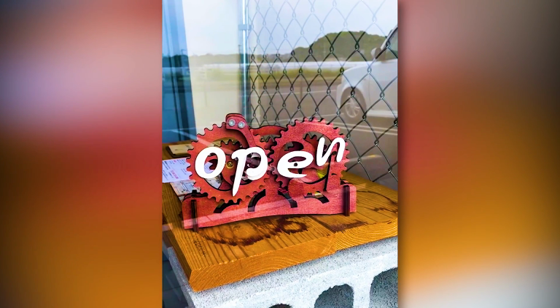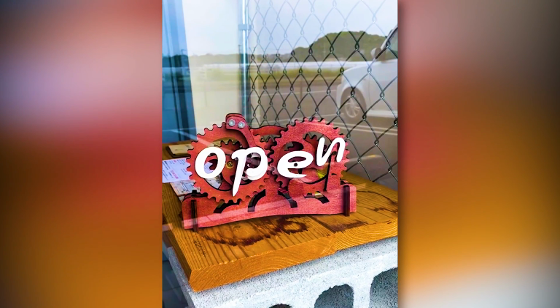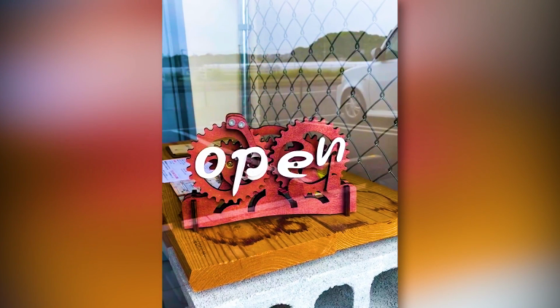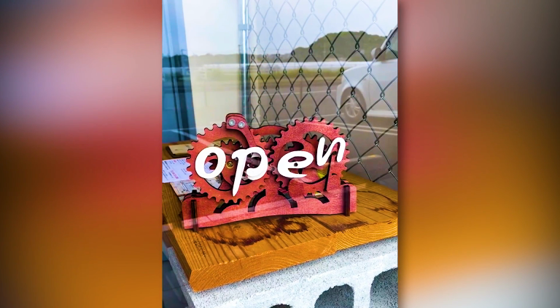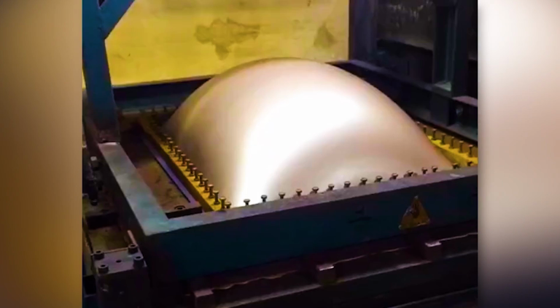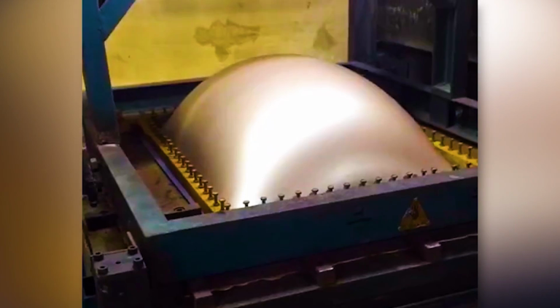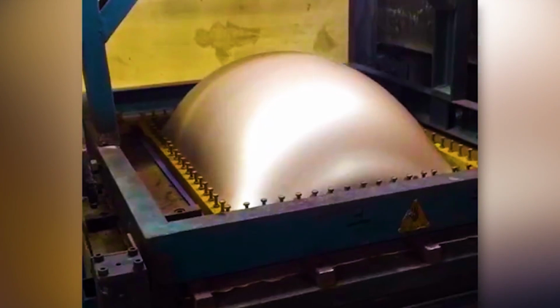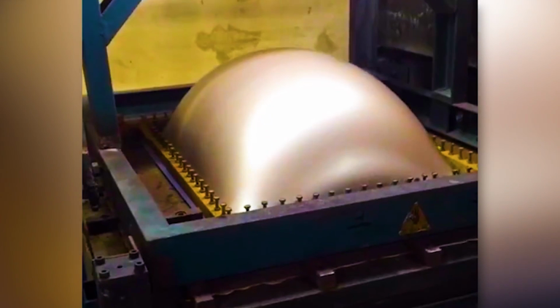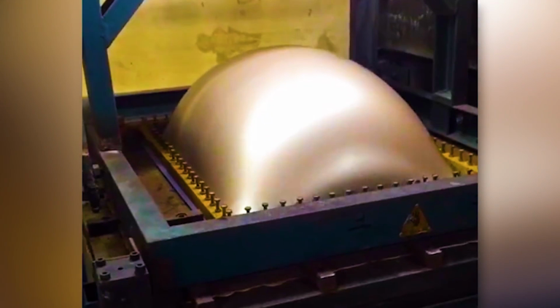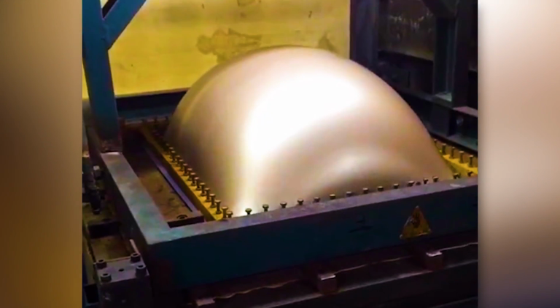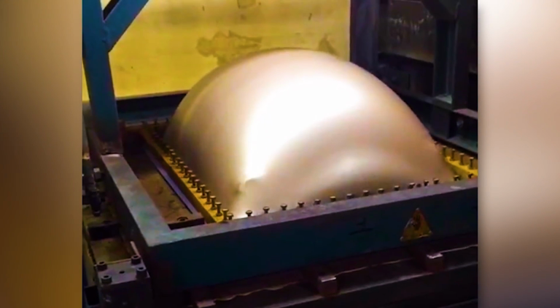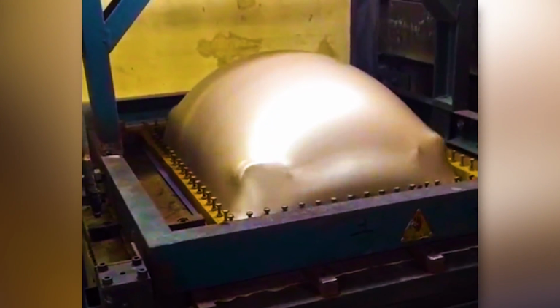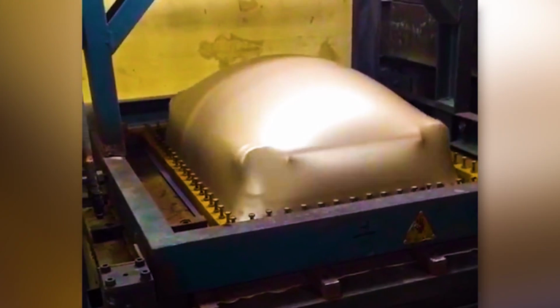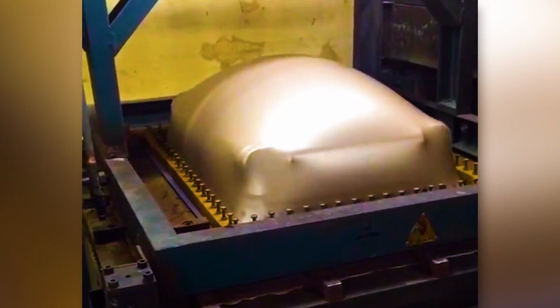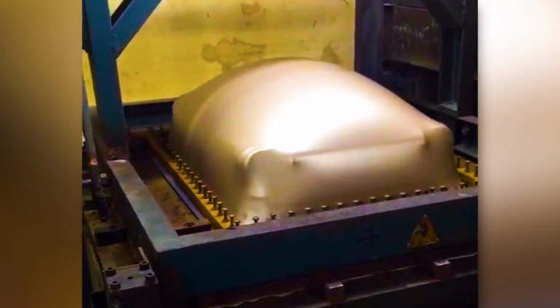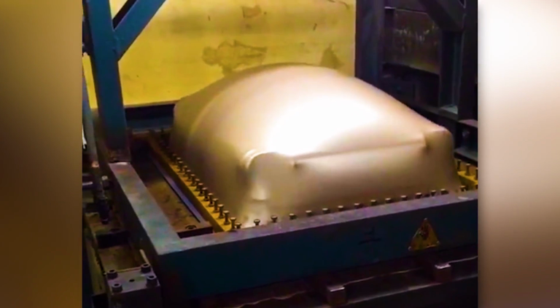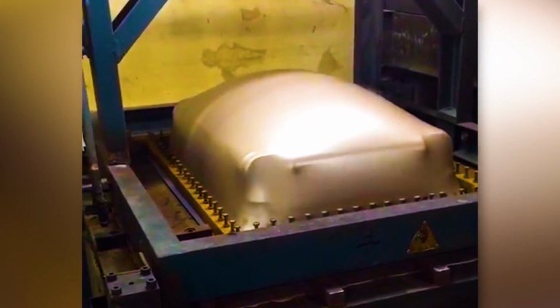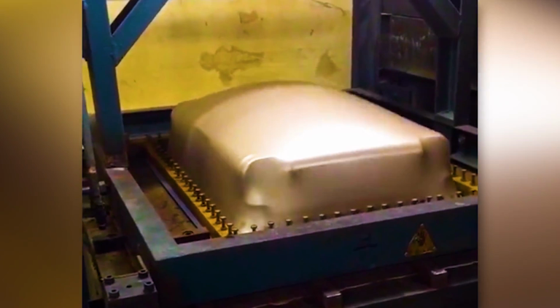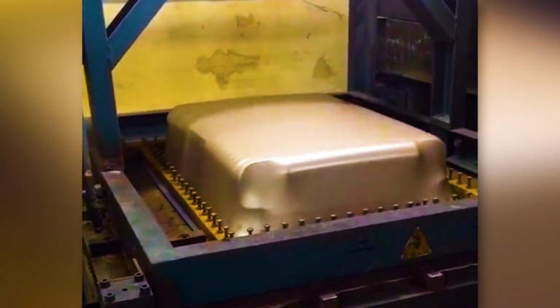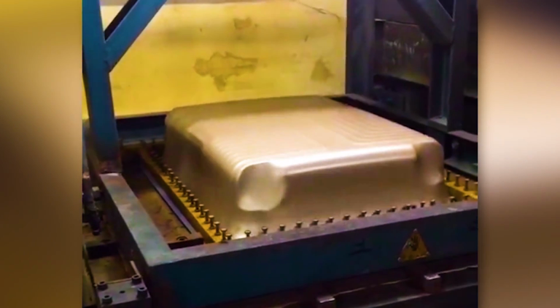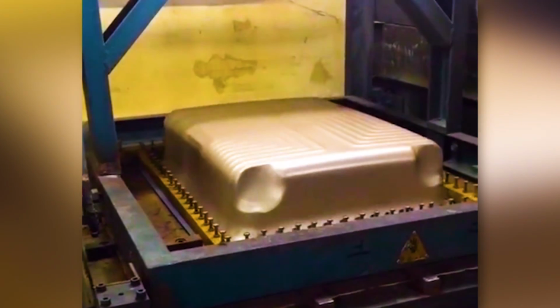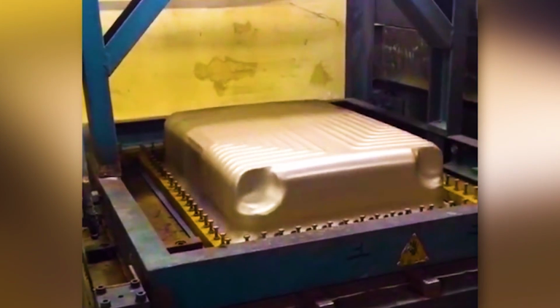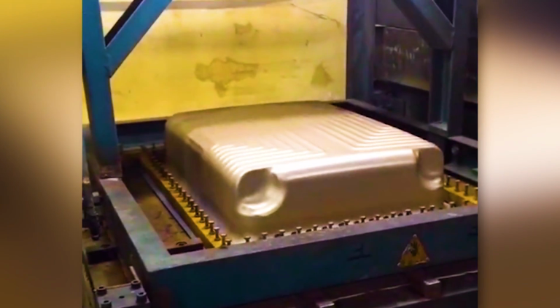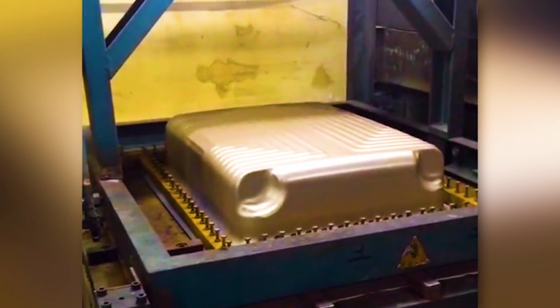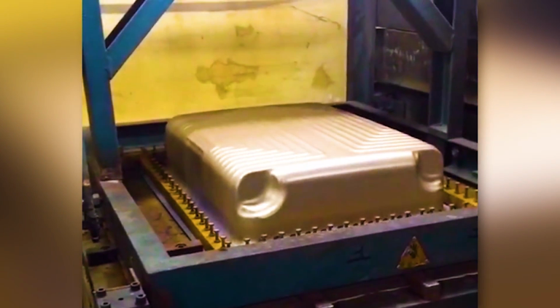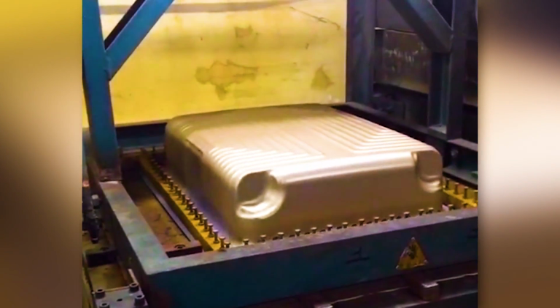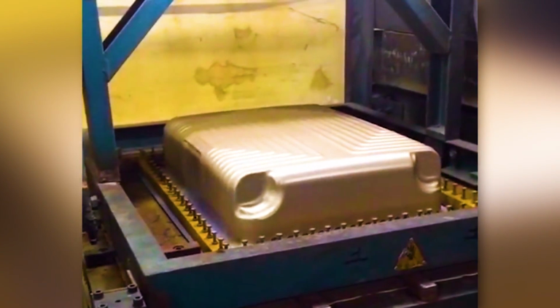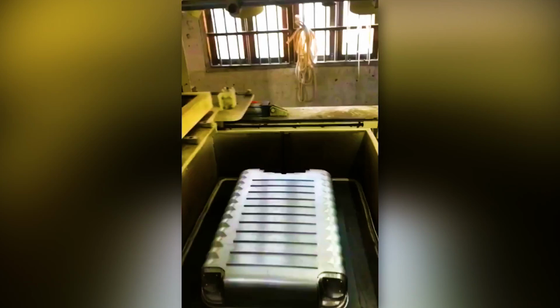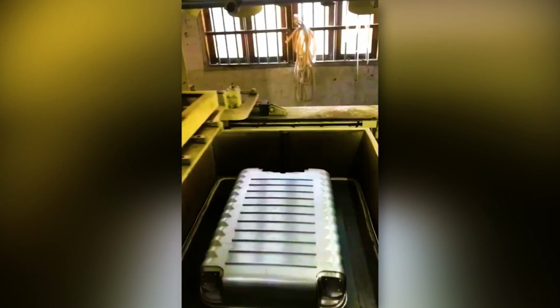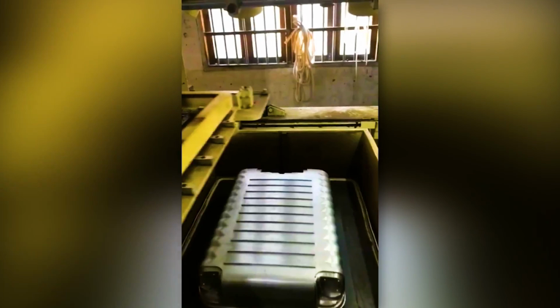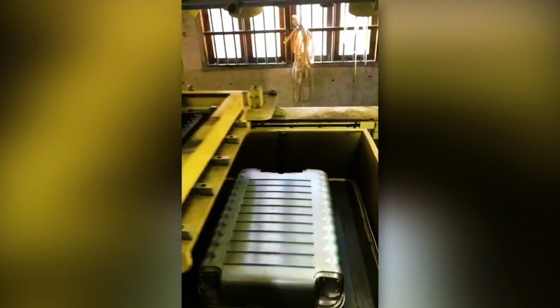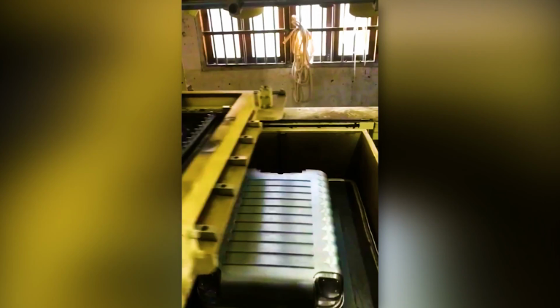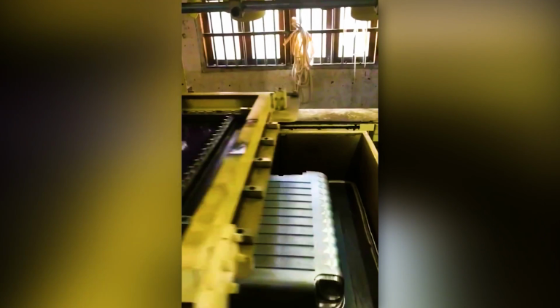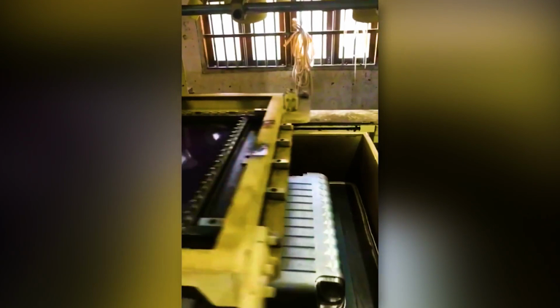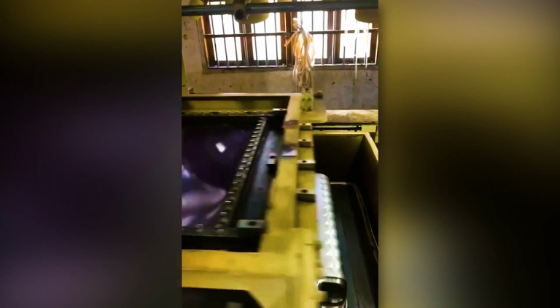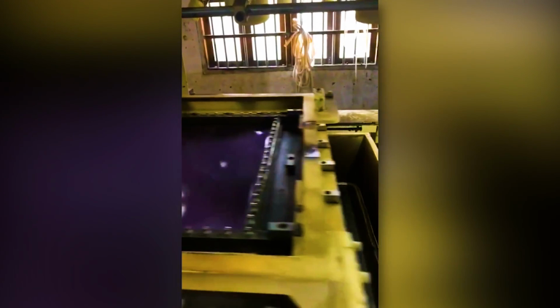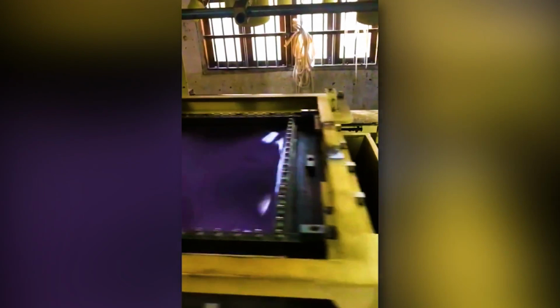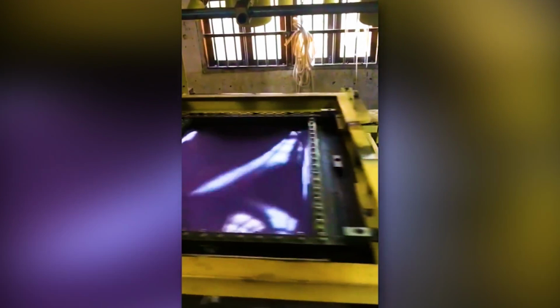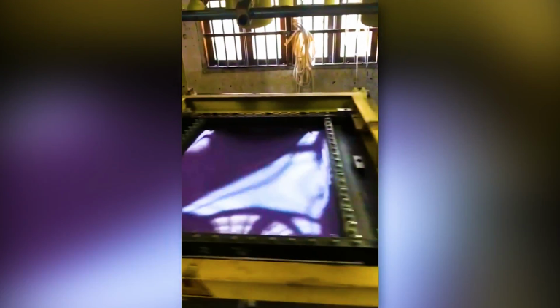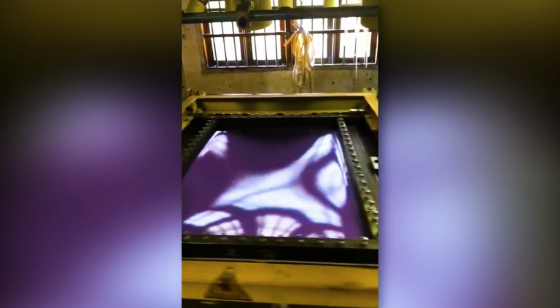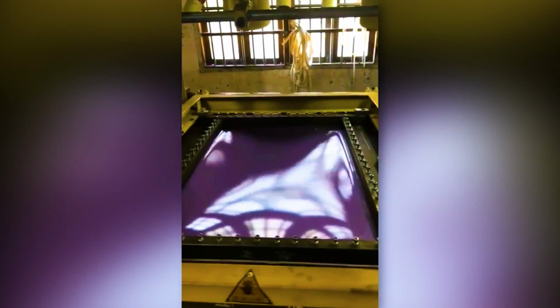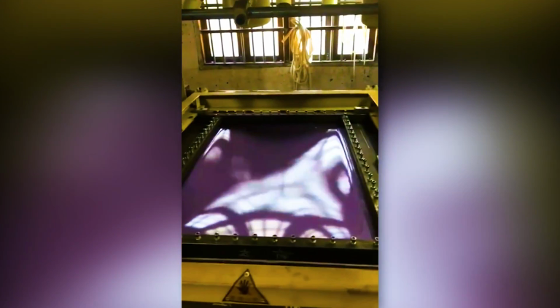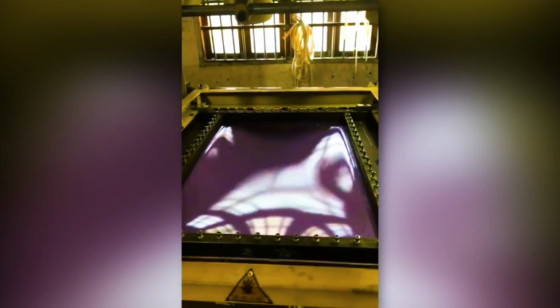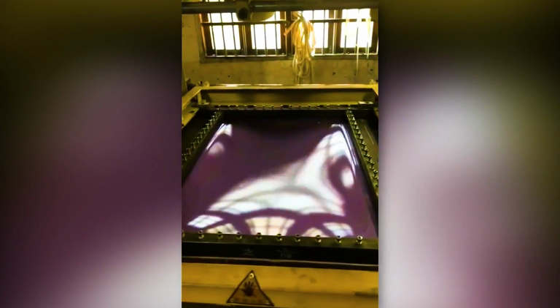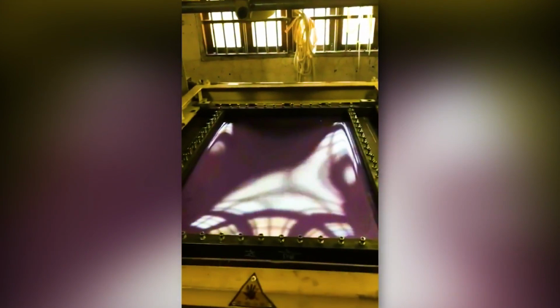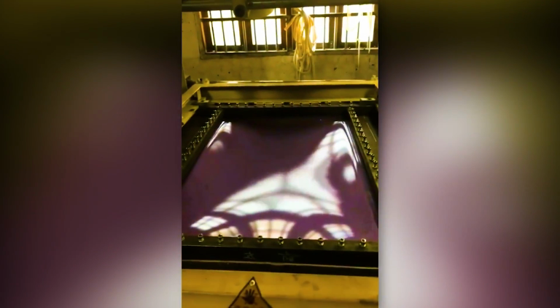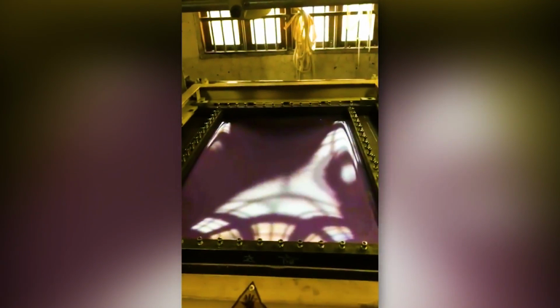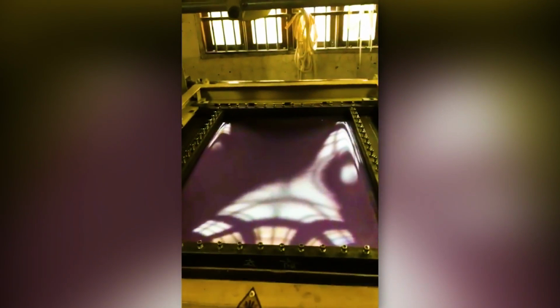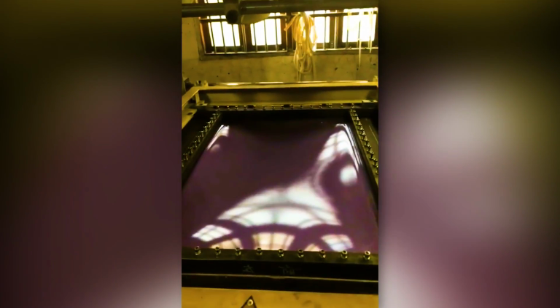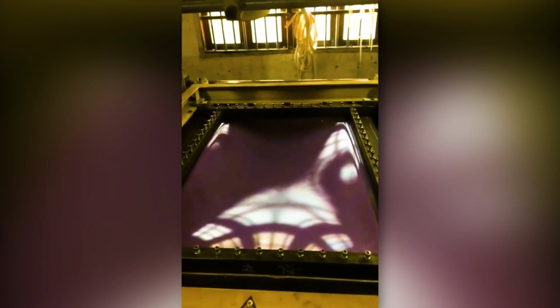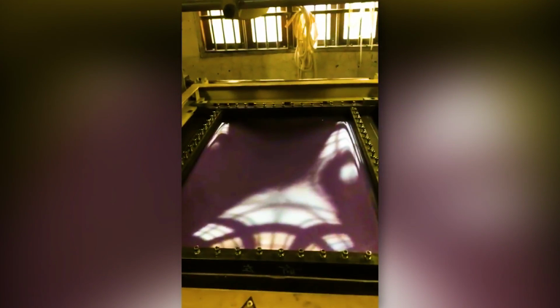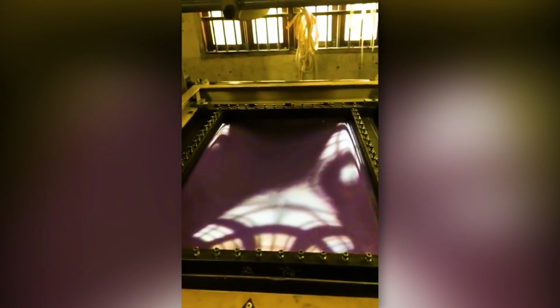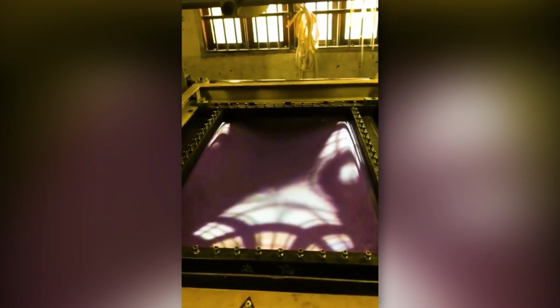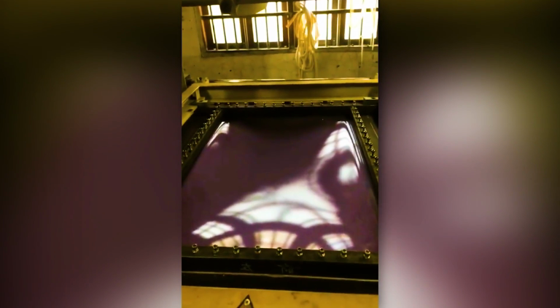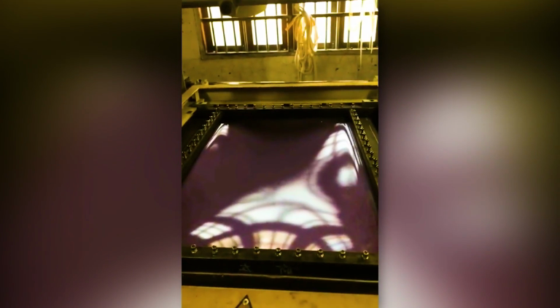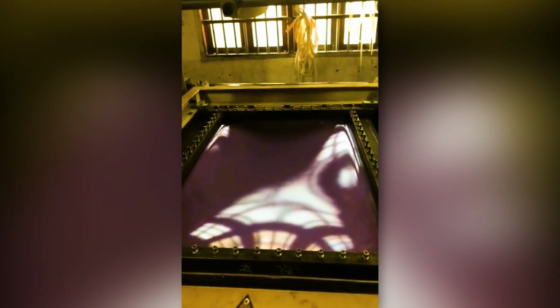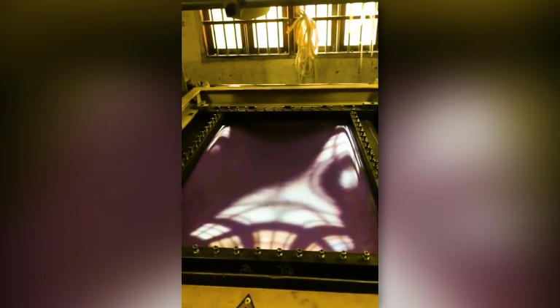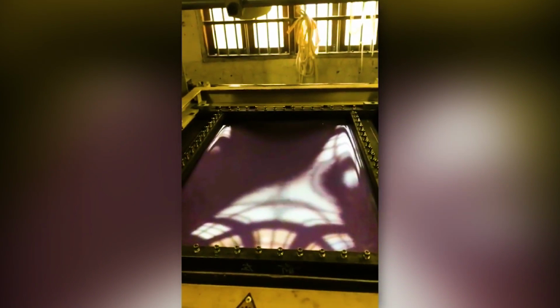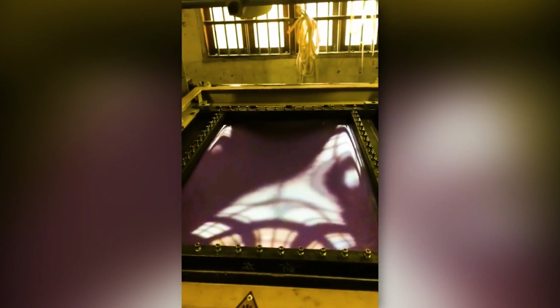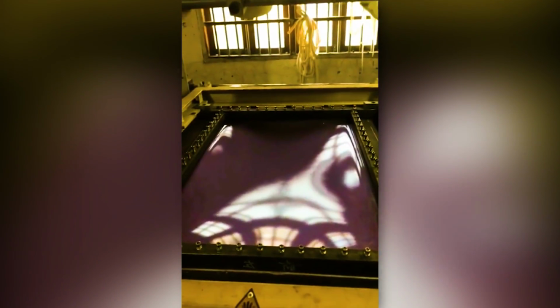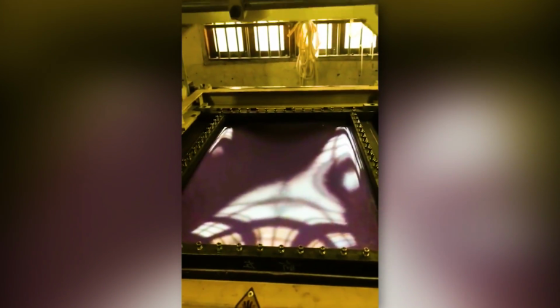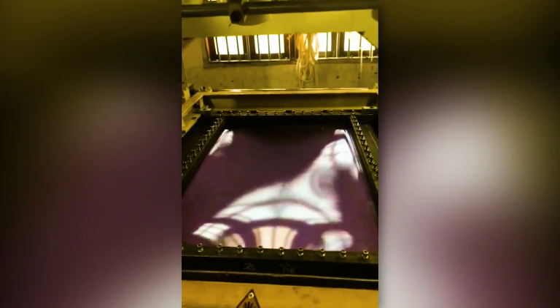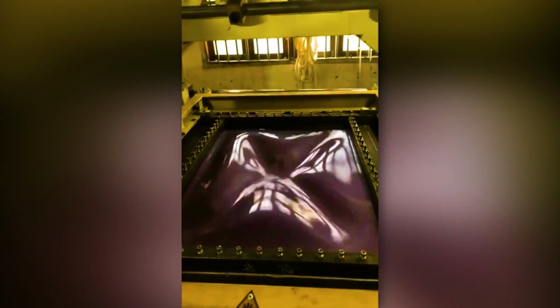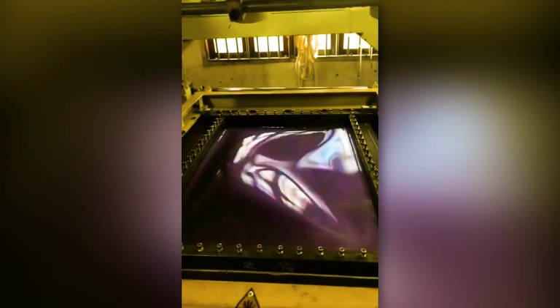In a manufacturing process called thermoforming, a plastic sheet is heated to a flexible molding temperature and placed over the product.